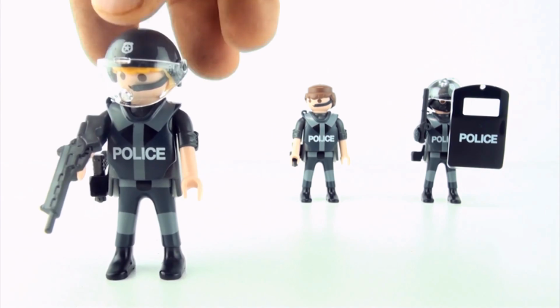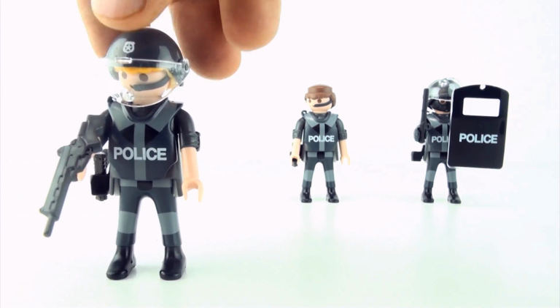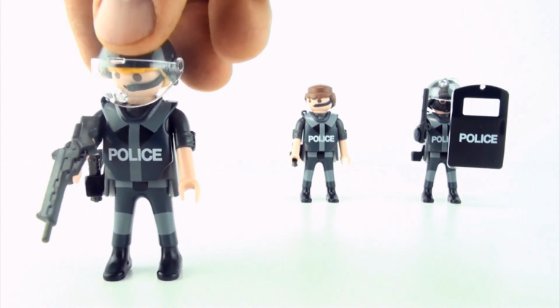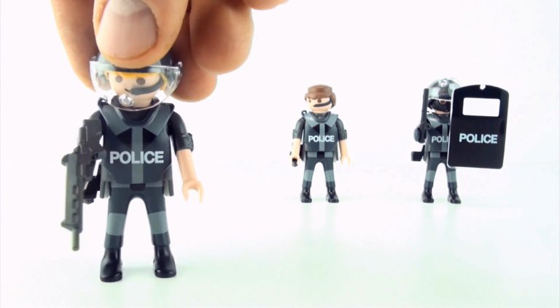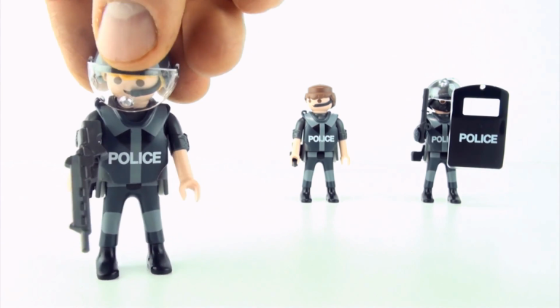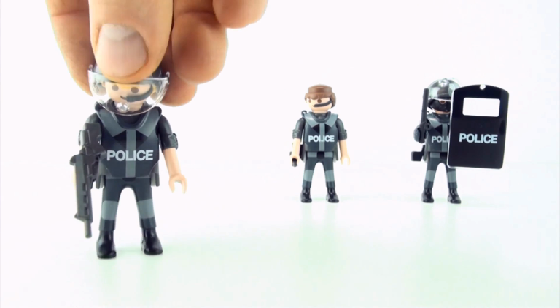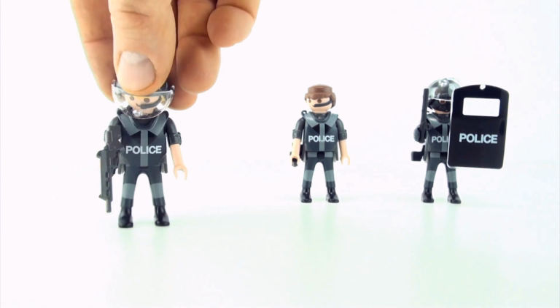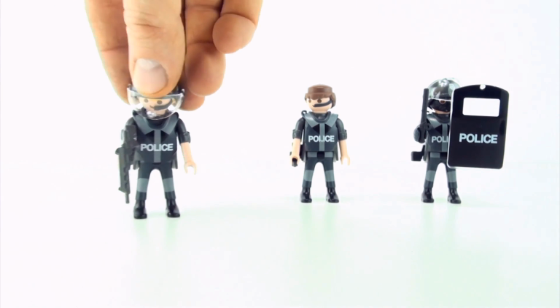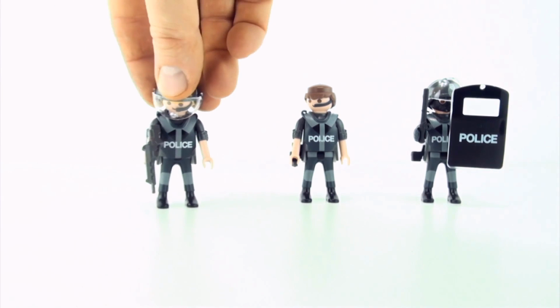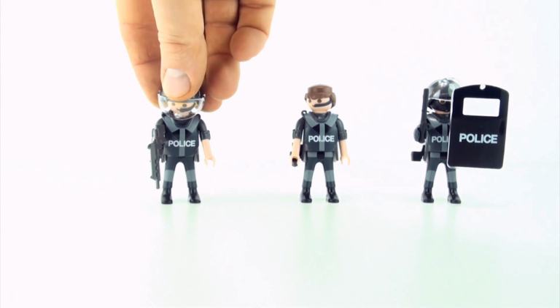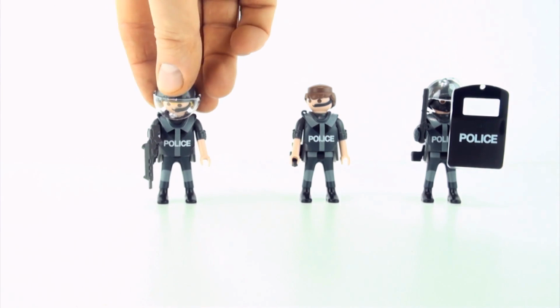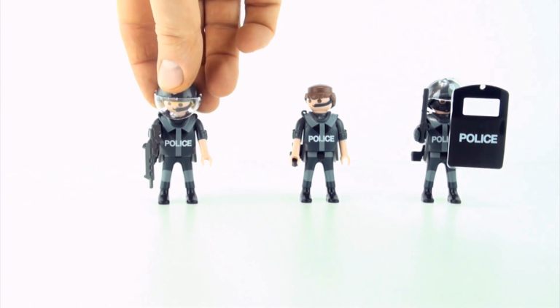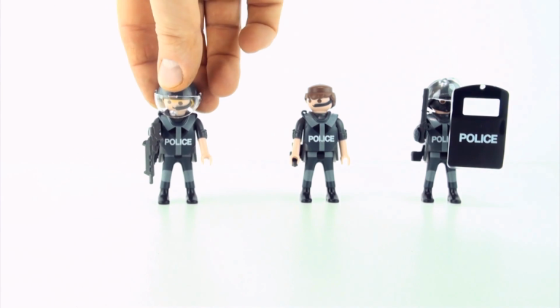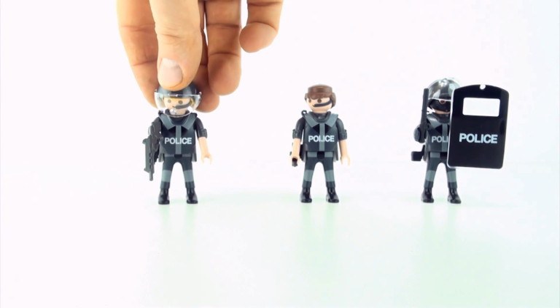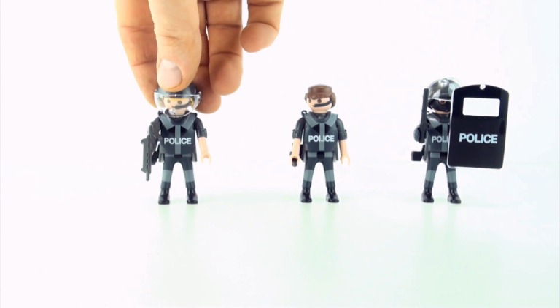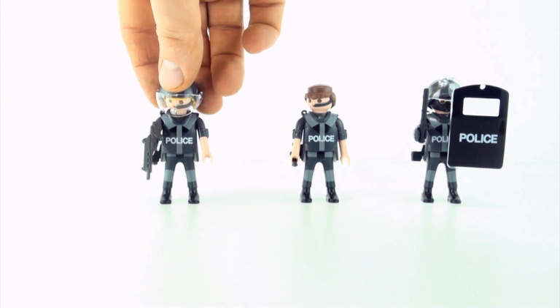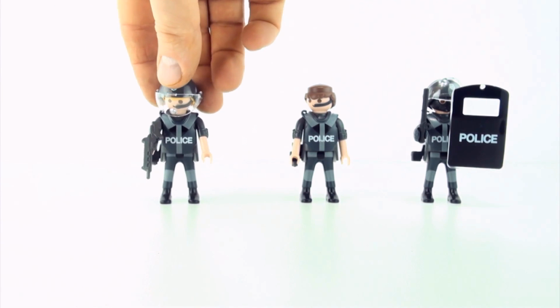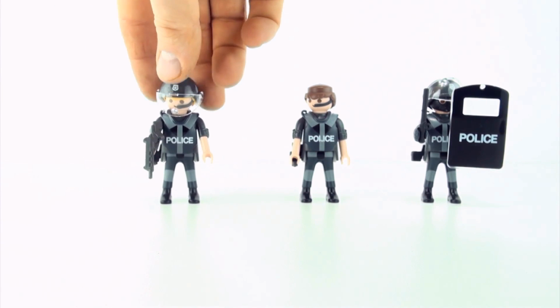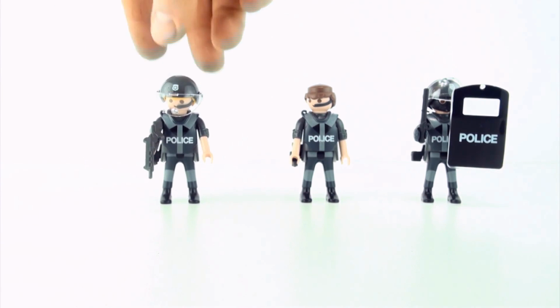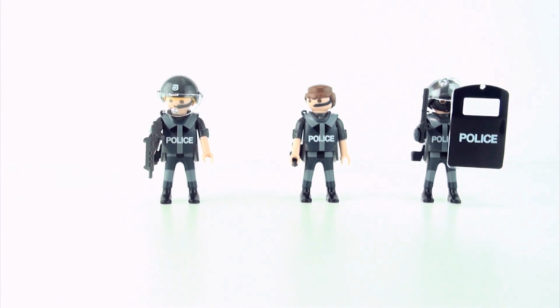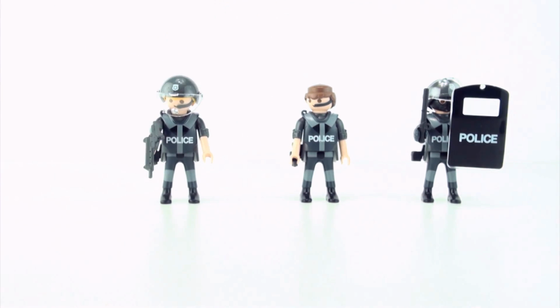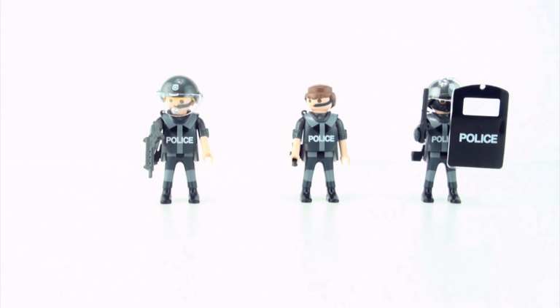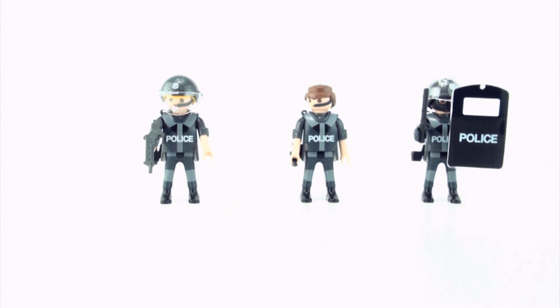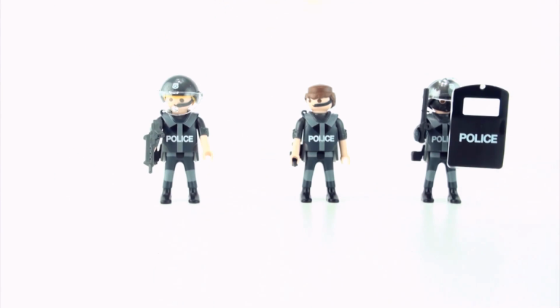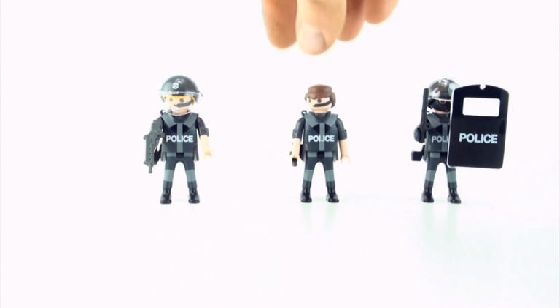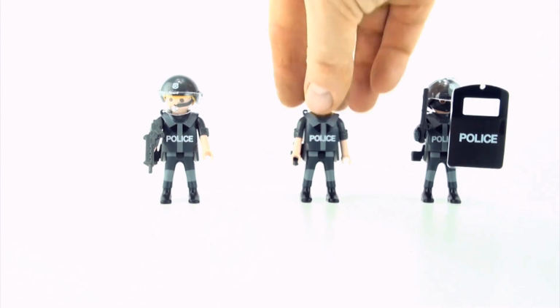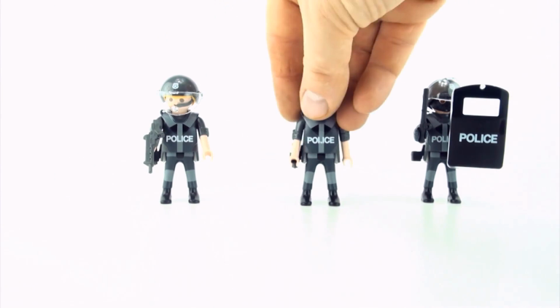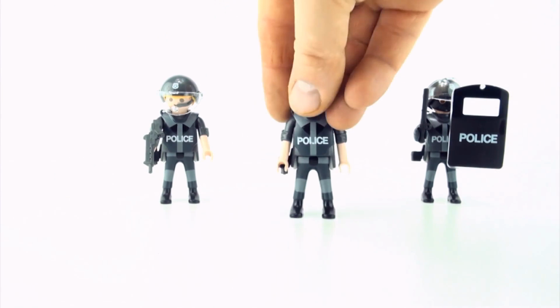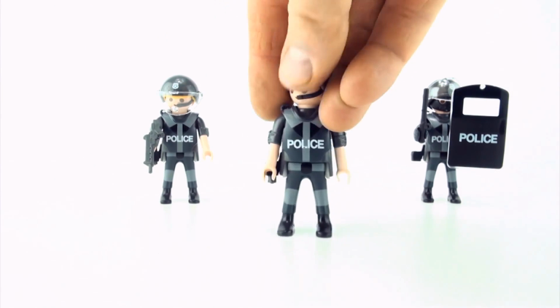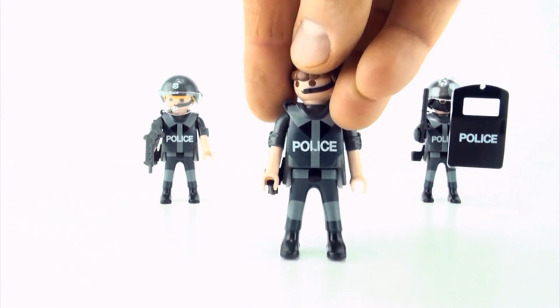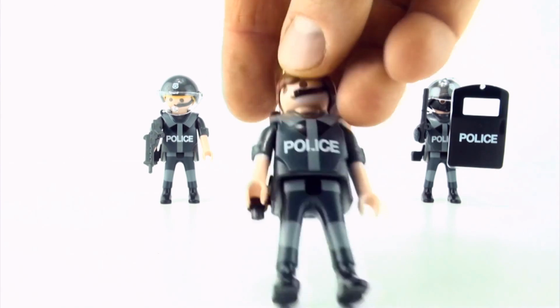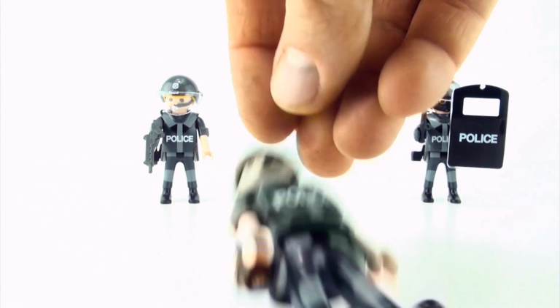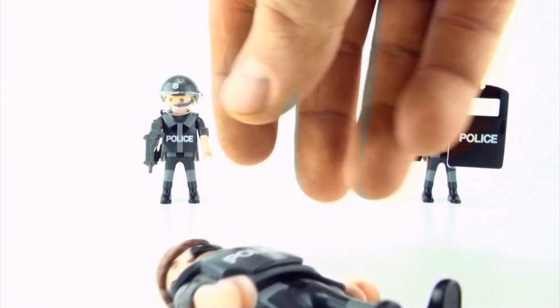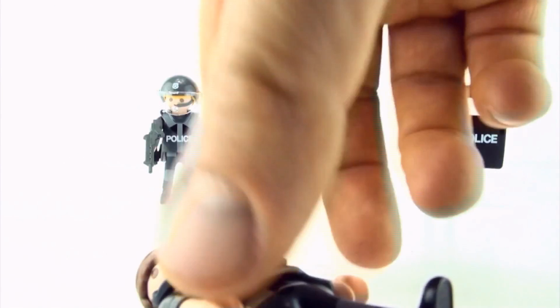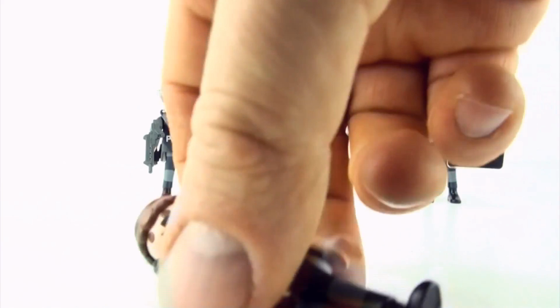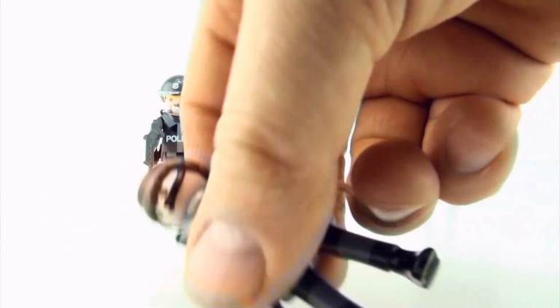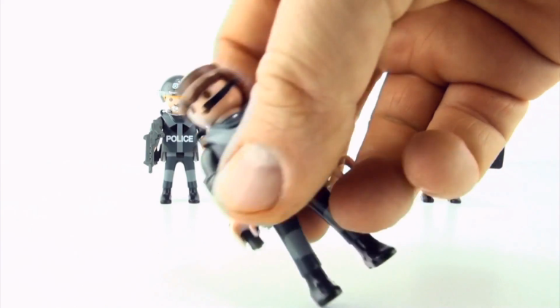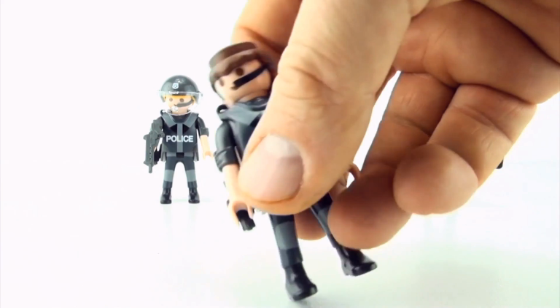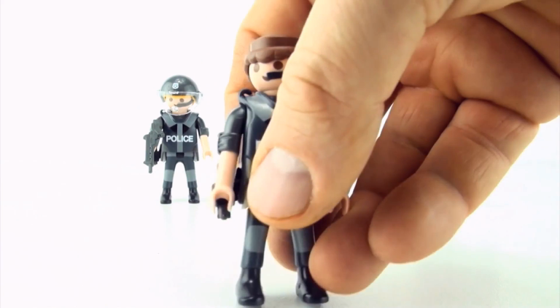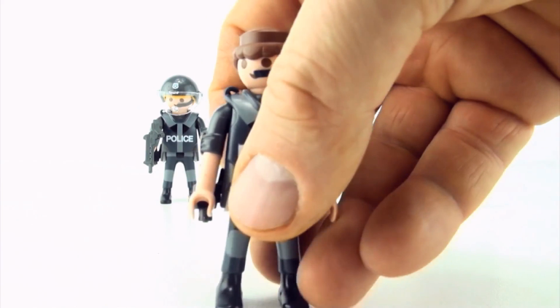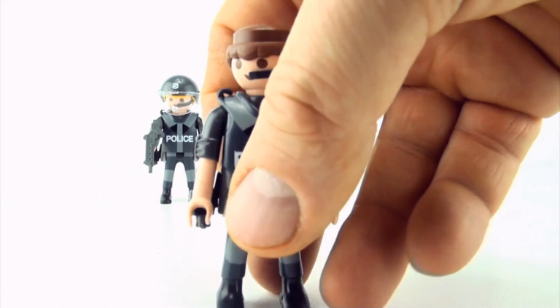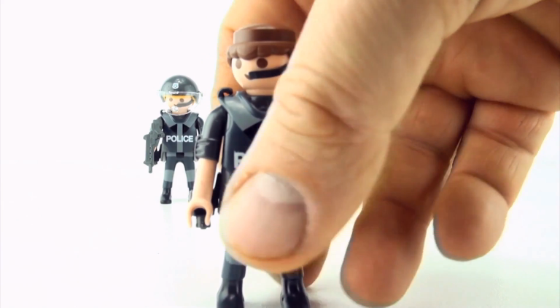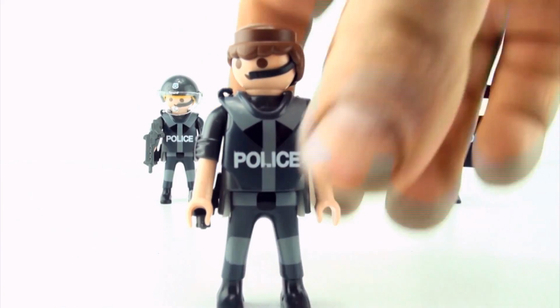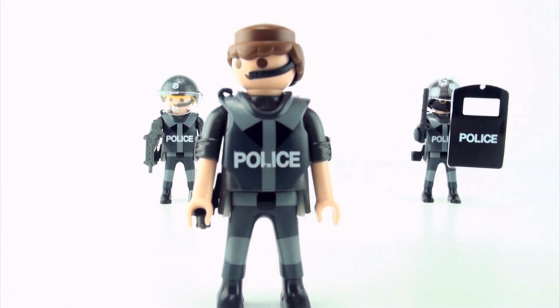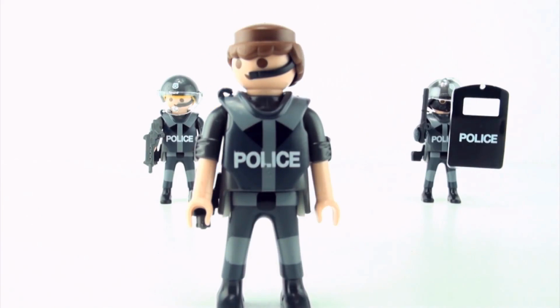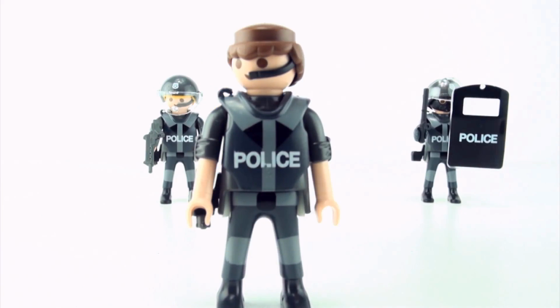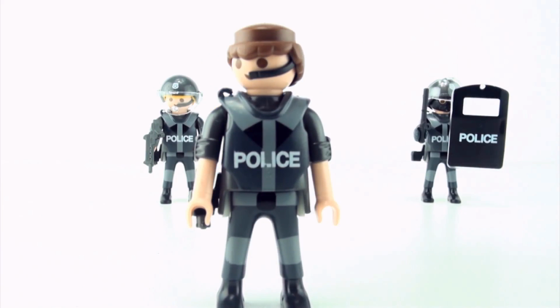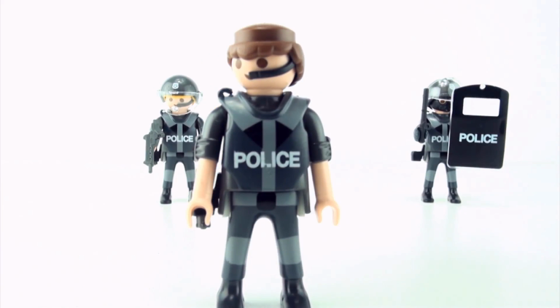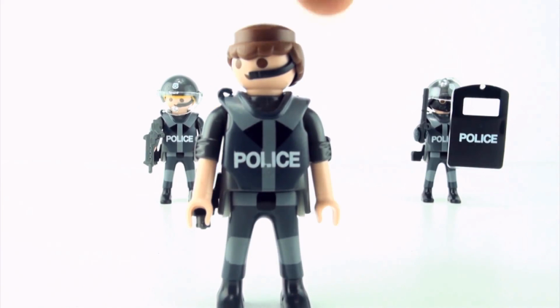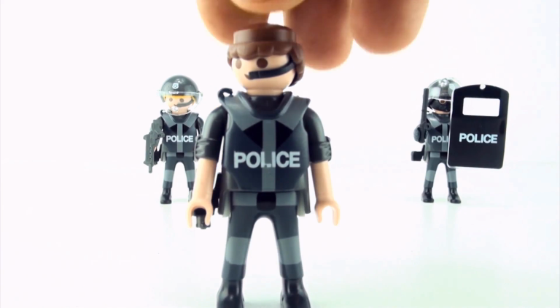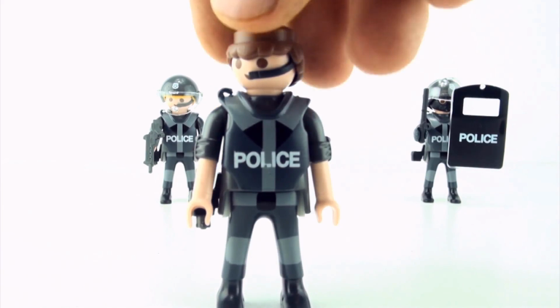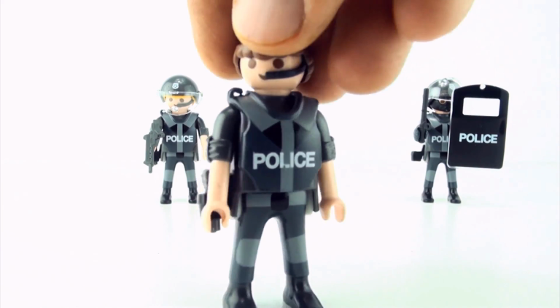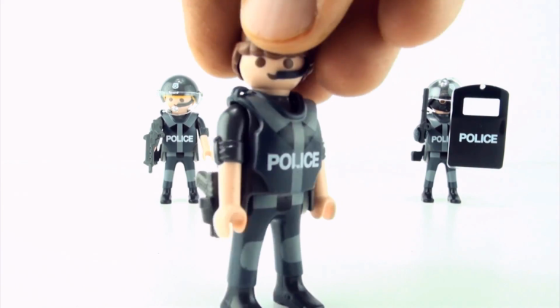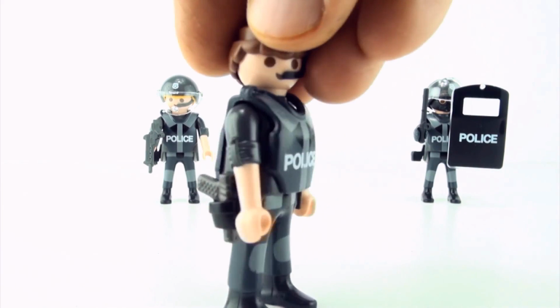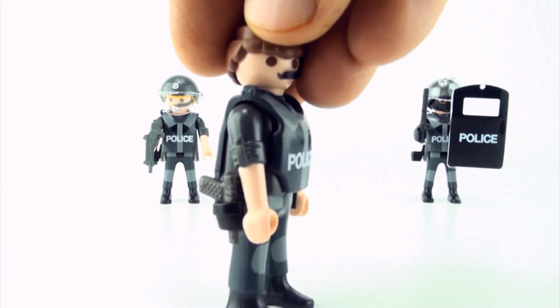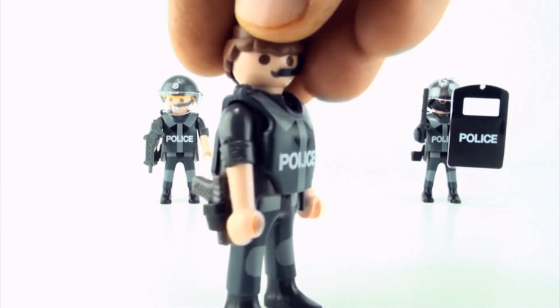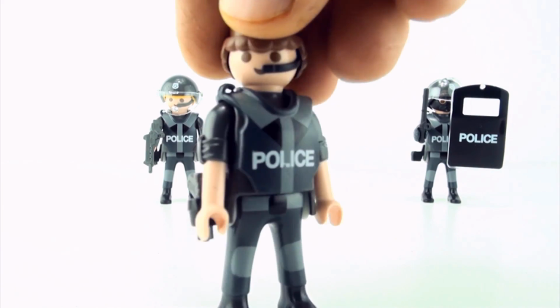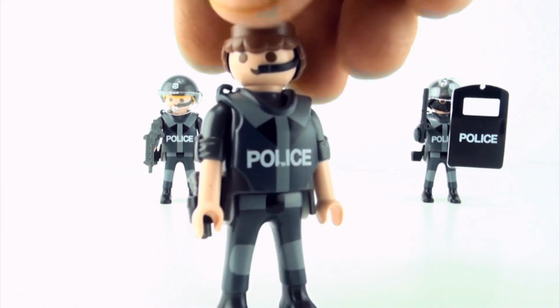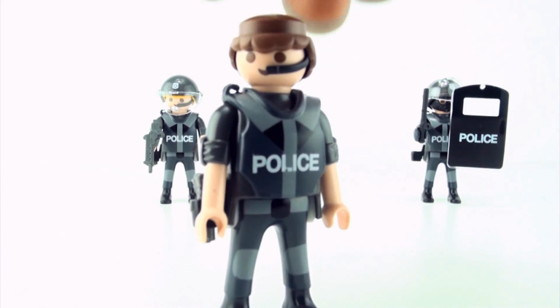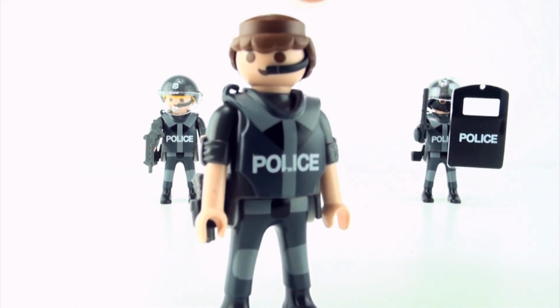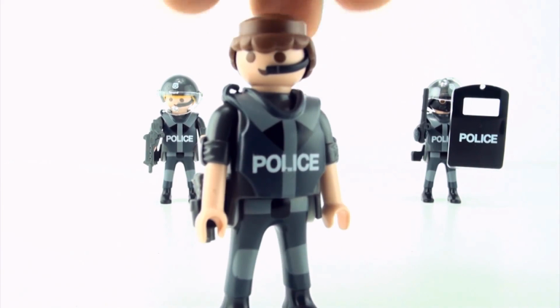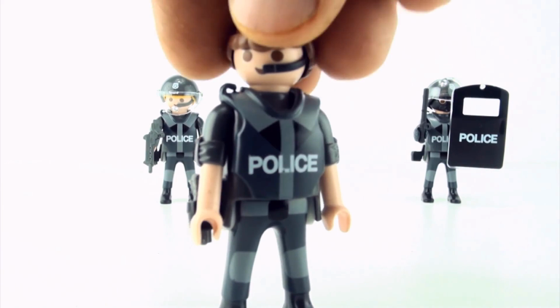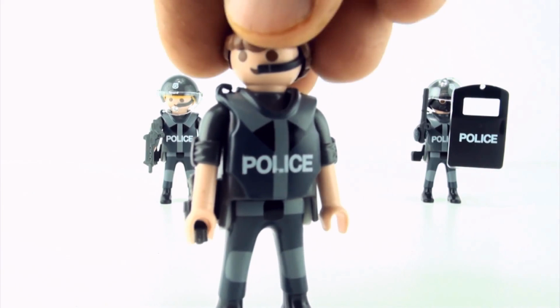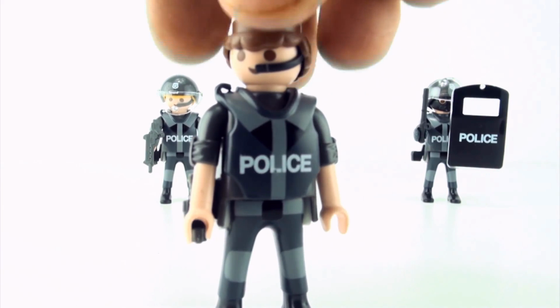Which policeman is the odd one out? That's right, it's policeman number two. Policeman number two is not wearing a helmet.